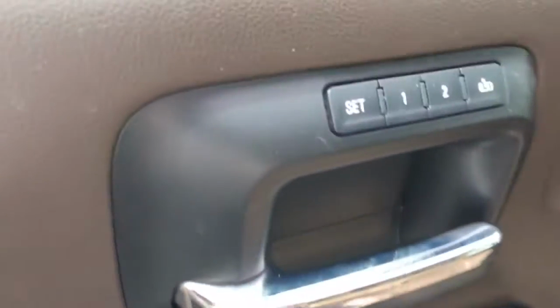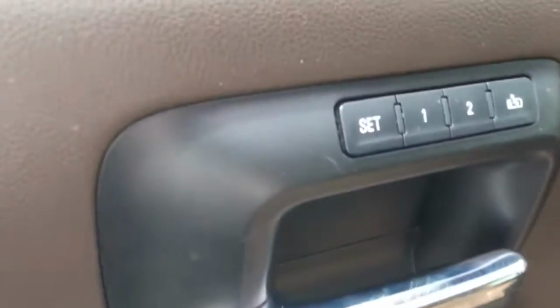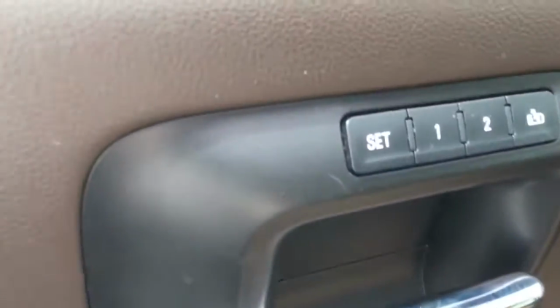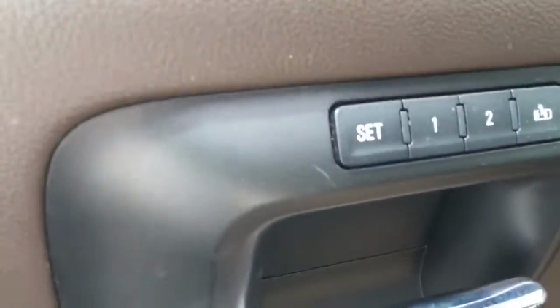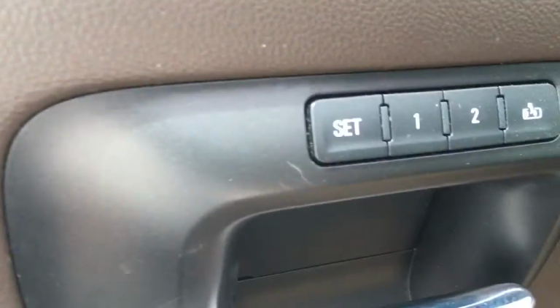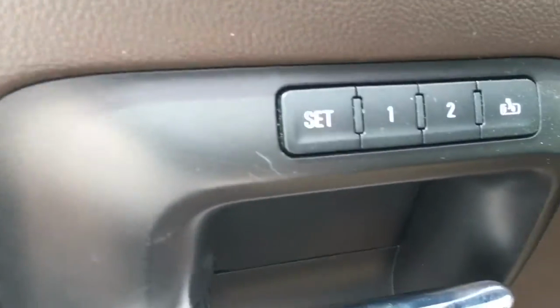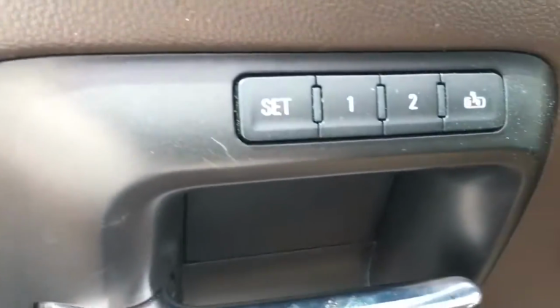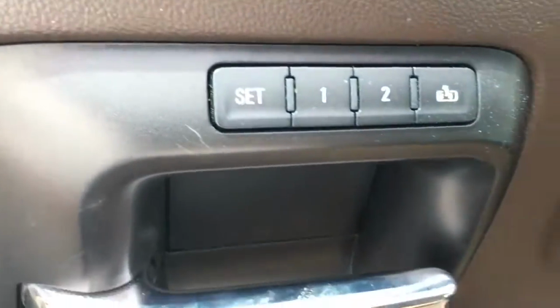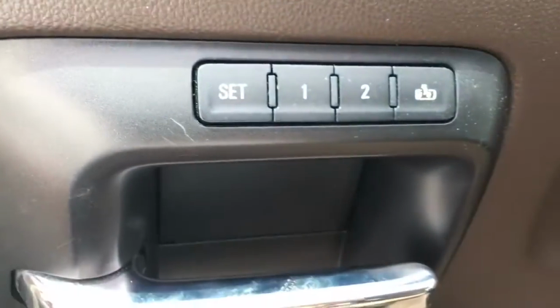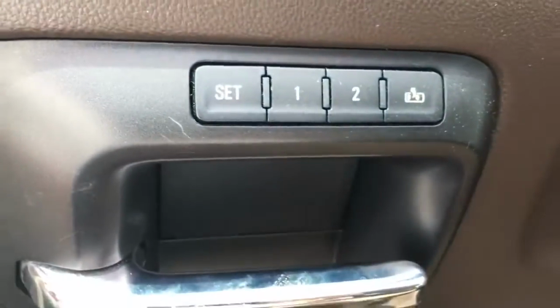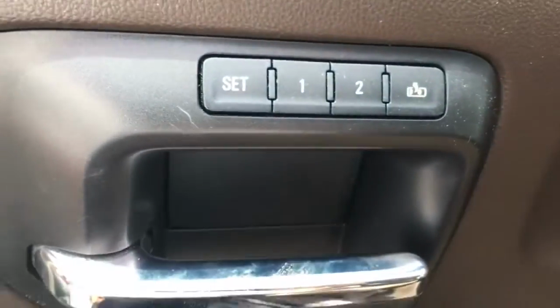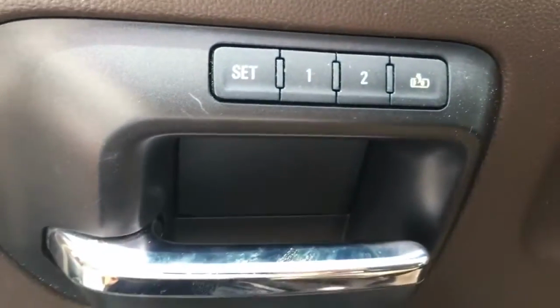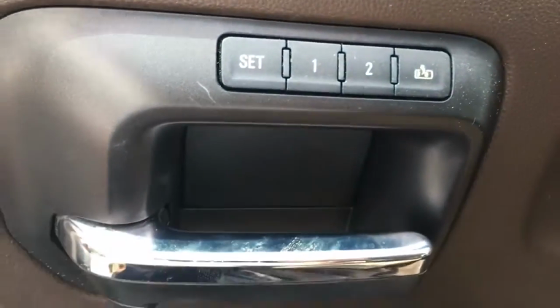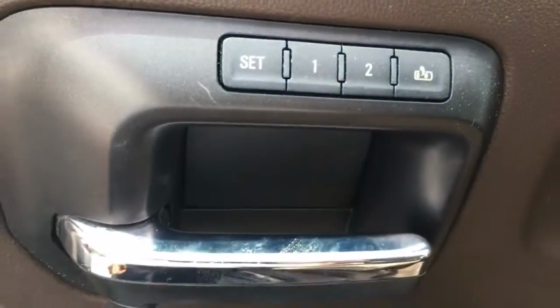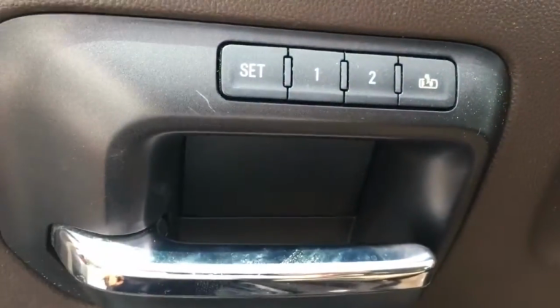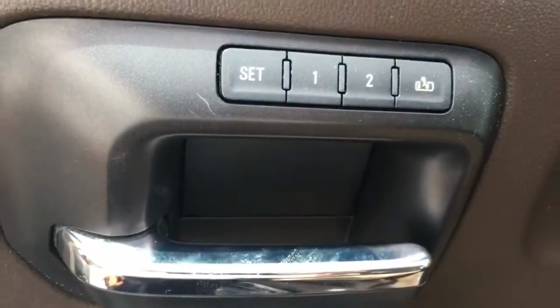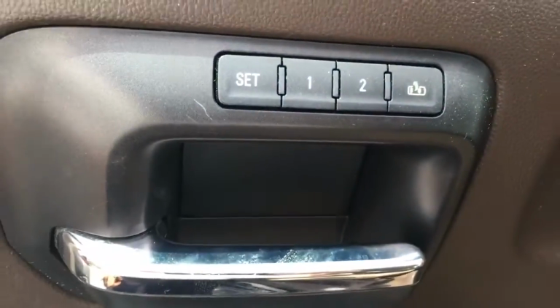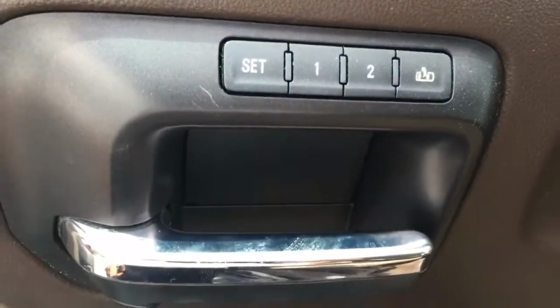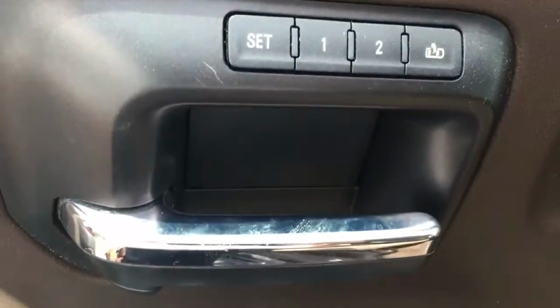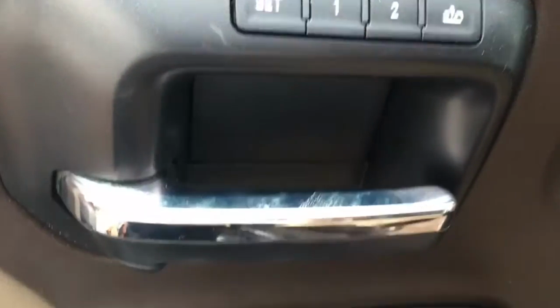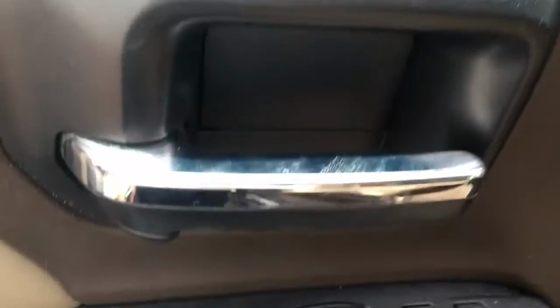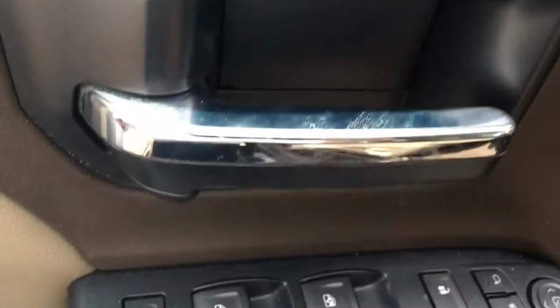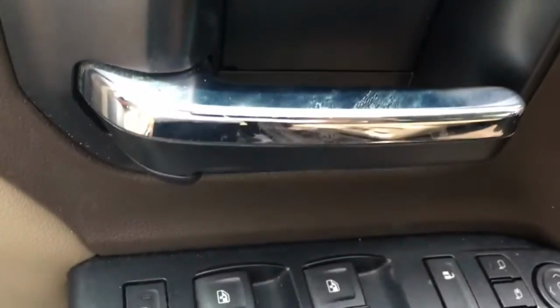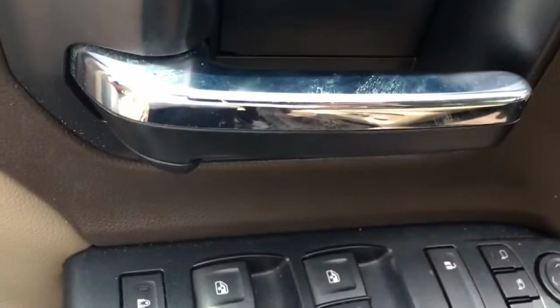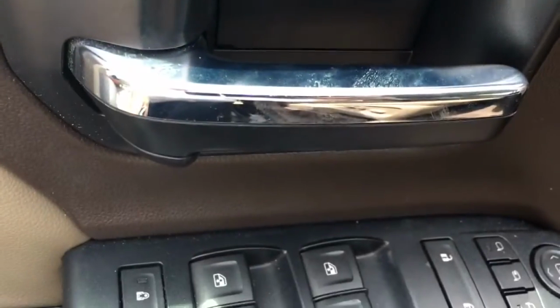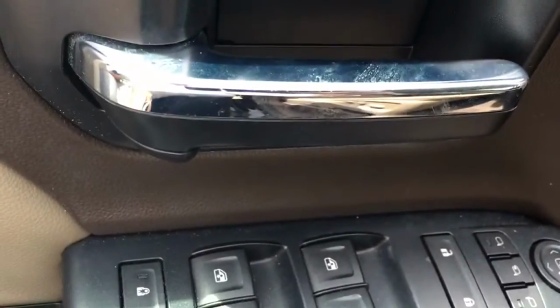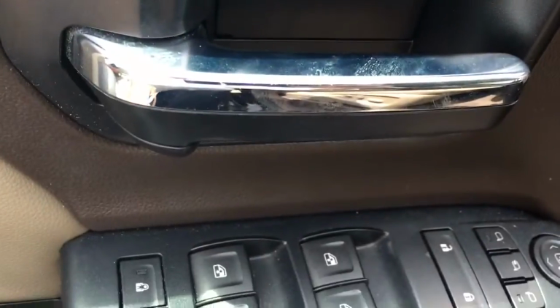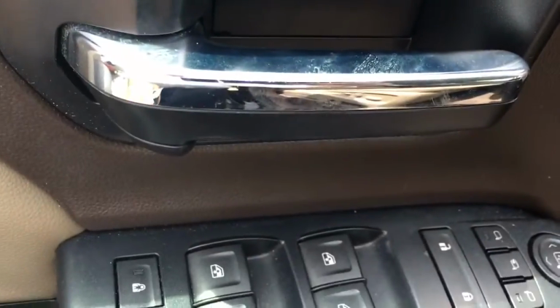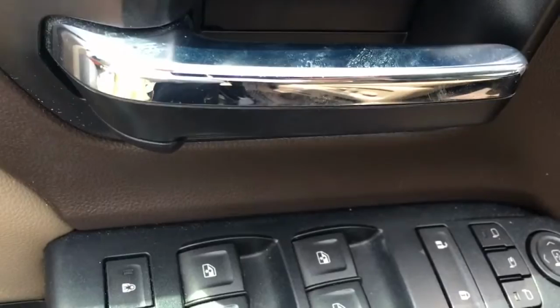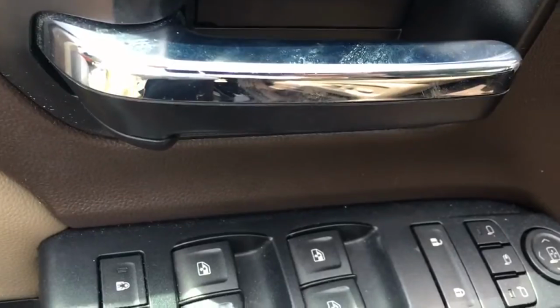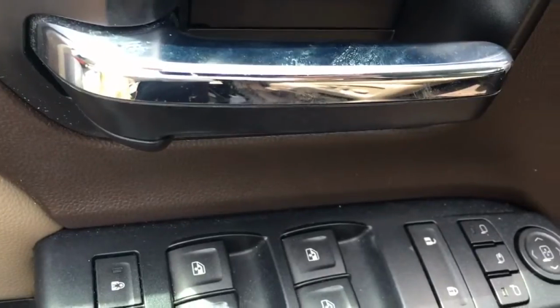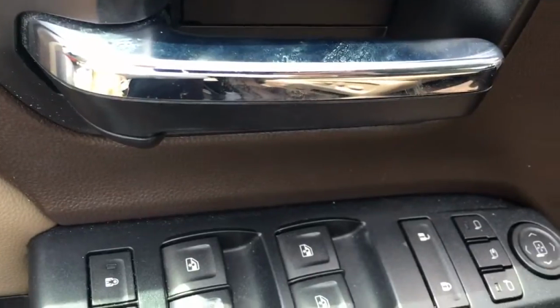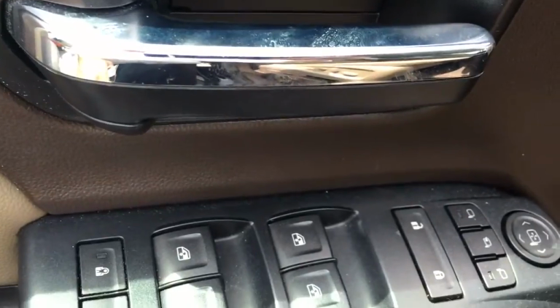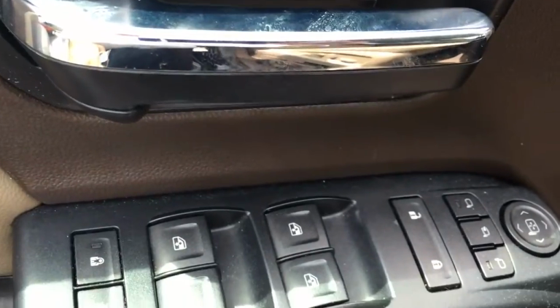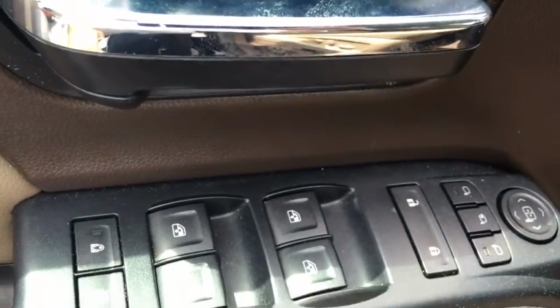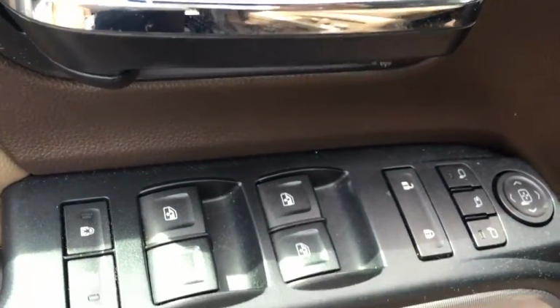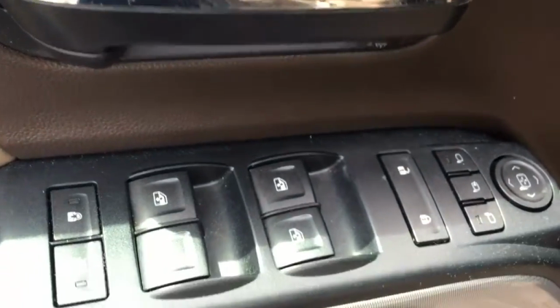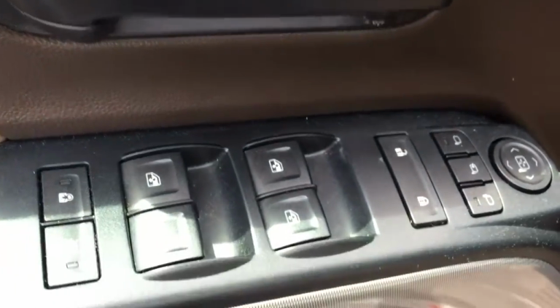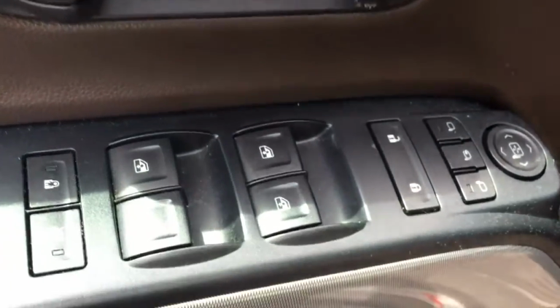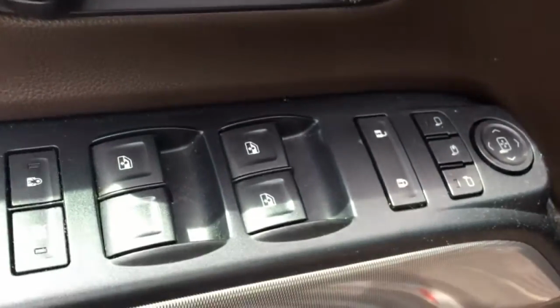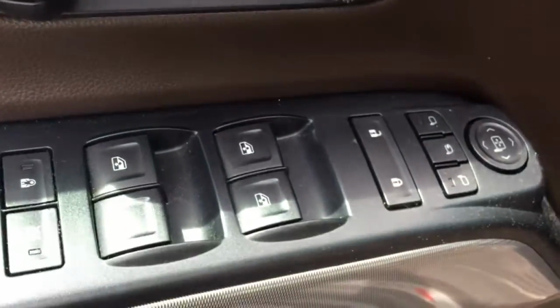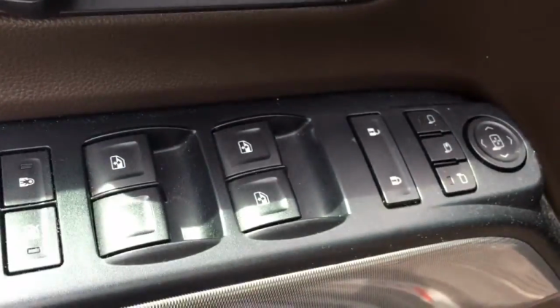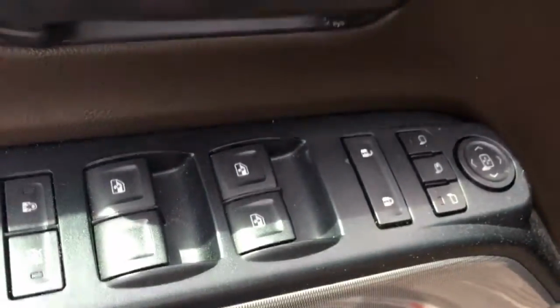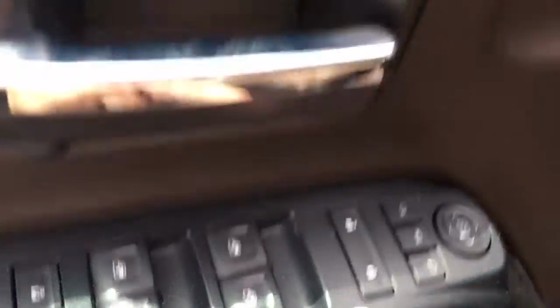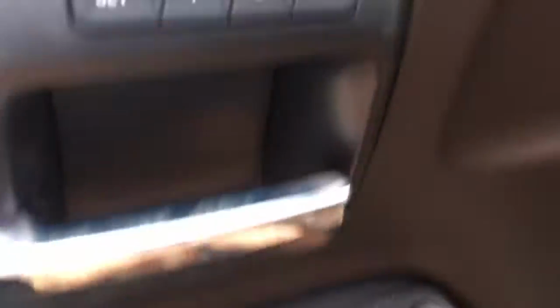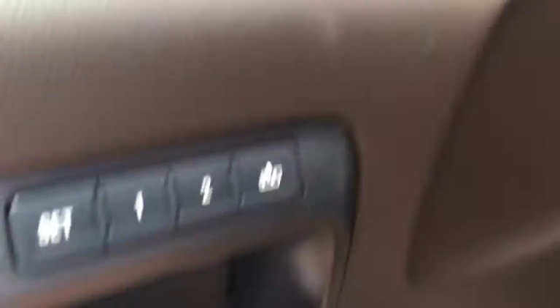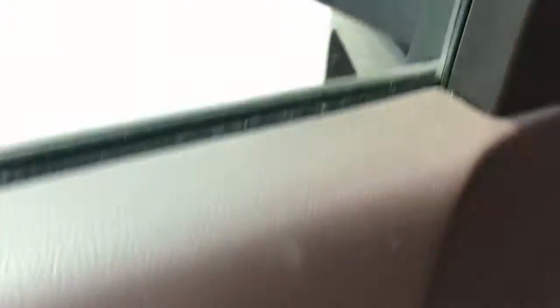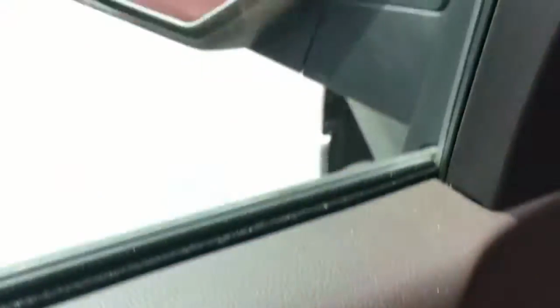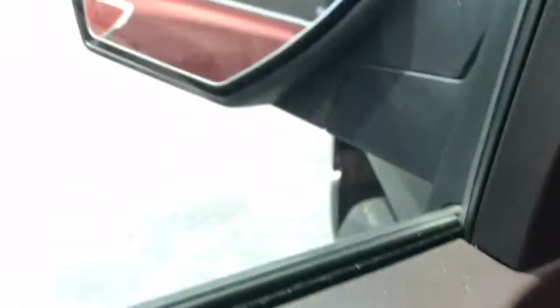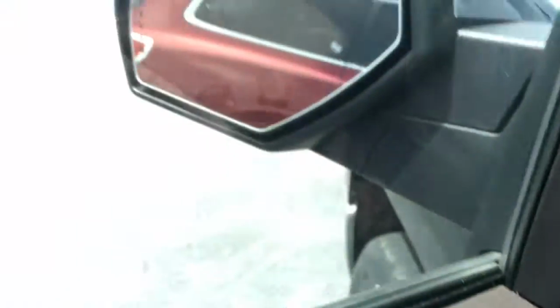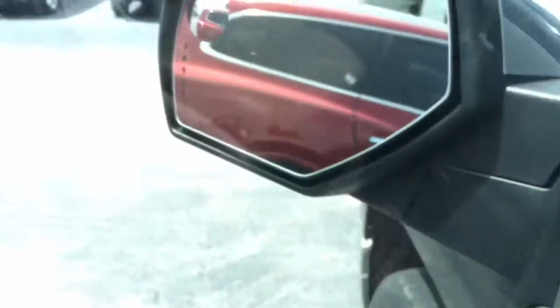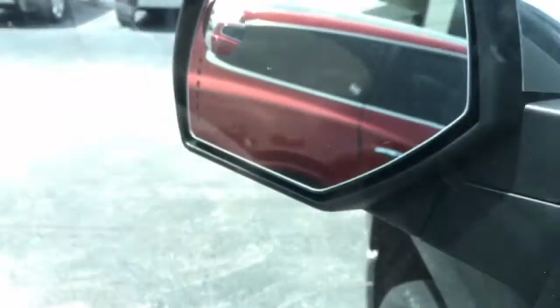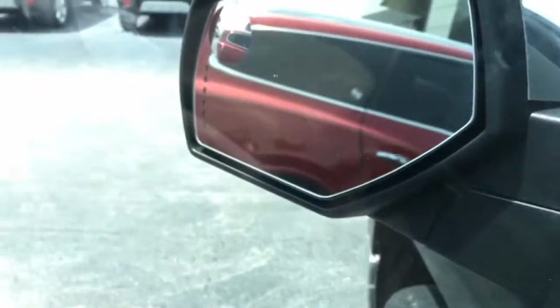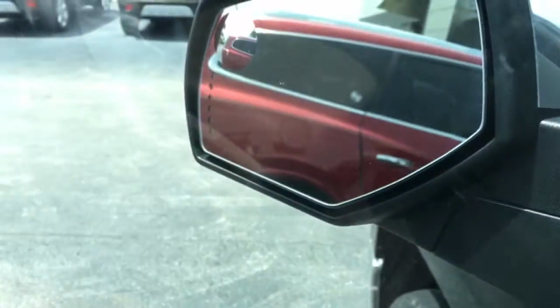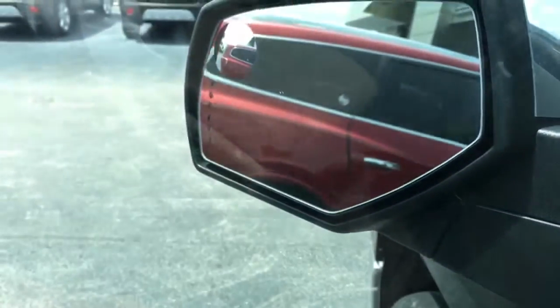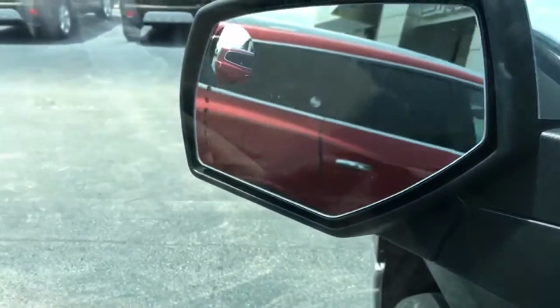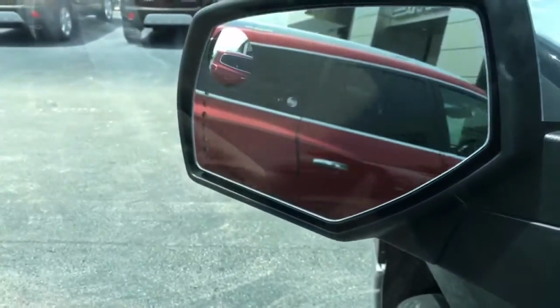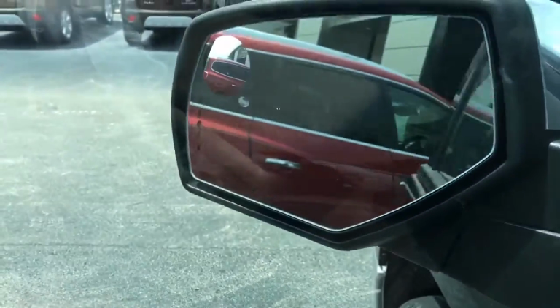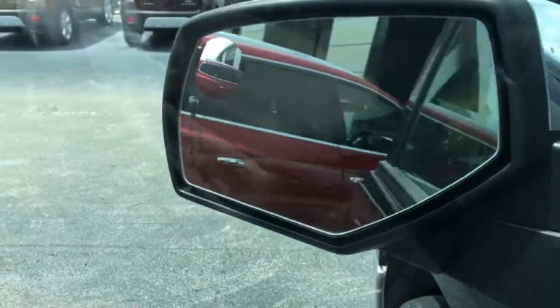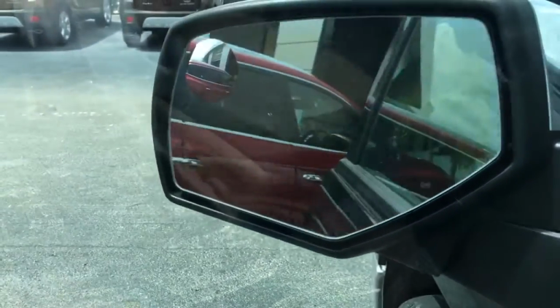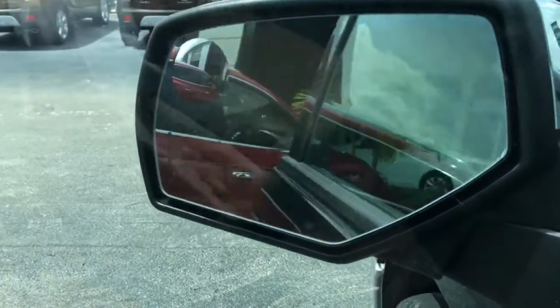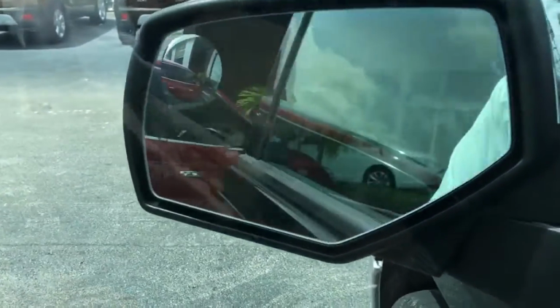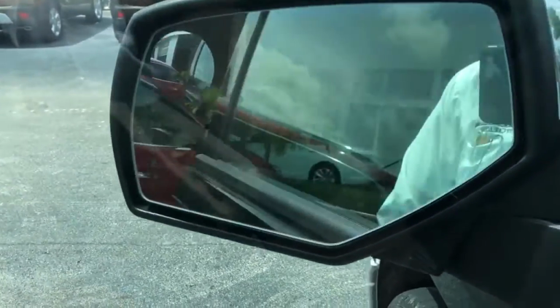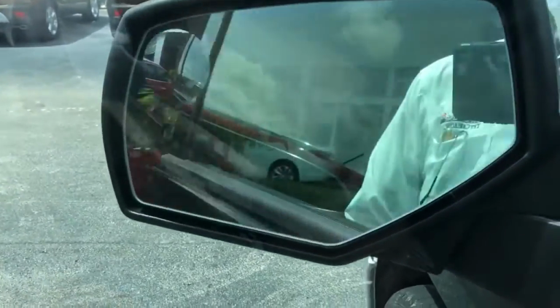Two-position memory power driver's seat, power locks, power windows, power side view mirrors, and power folding mirrors.